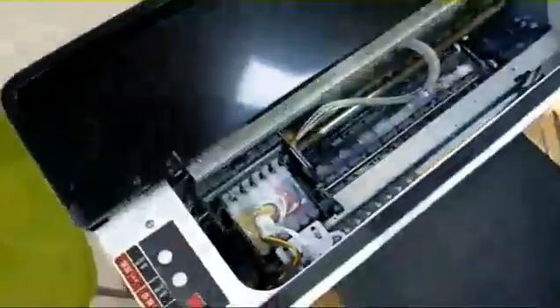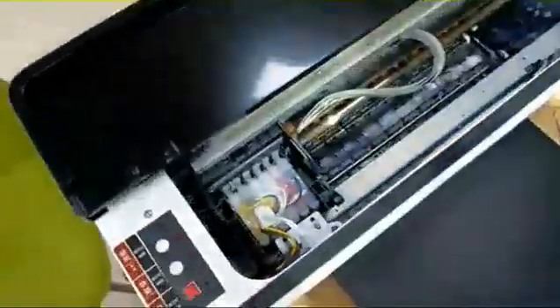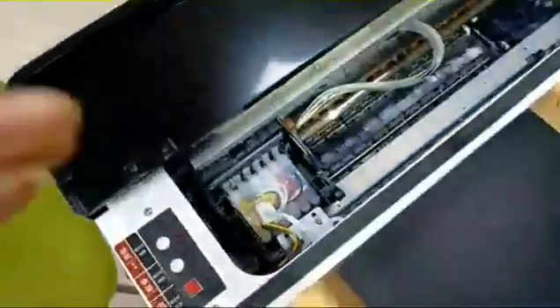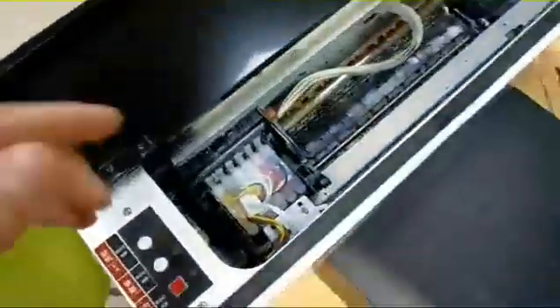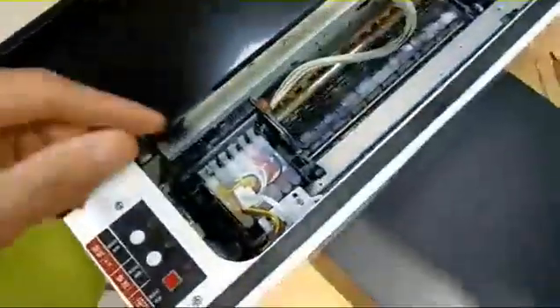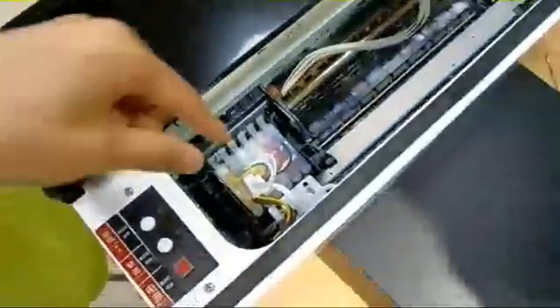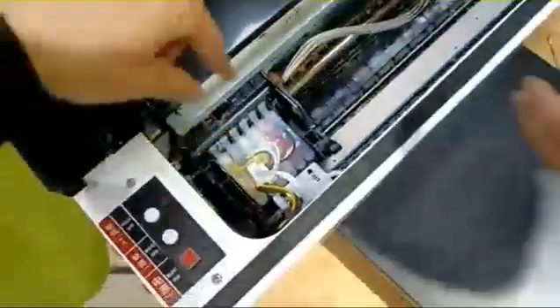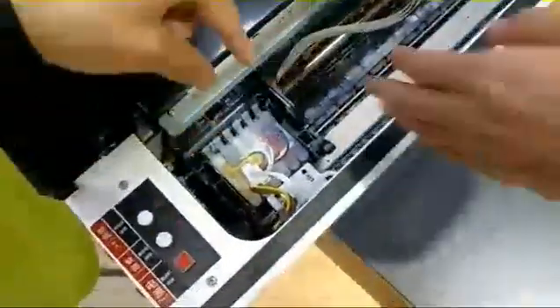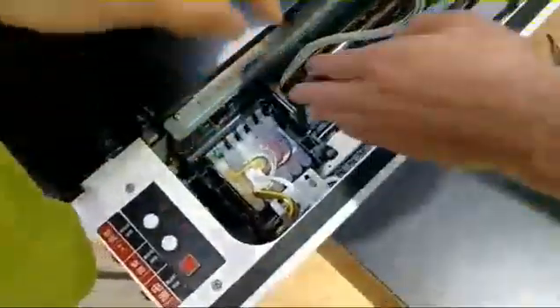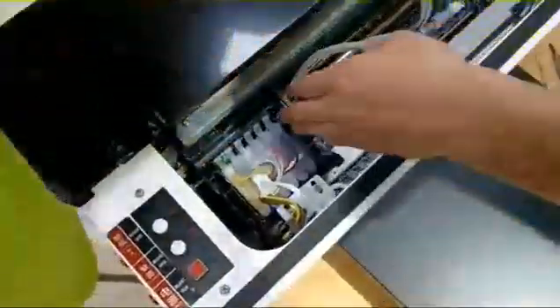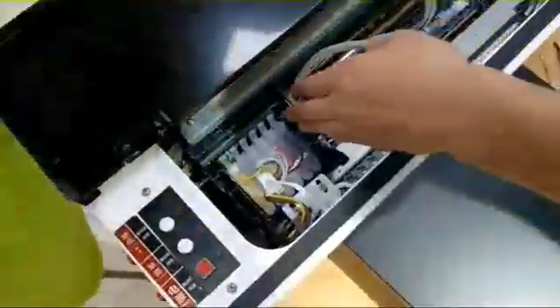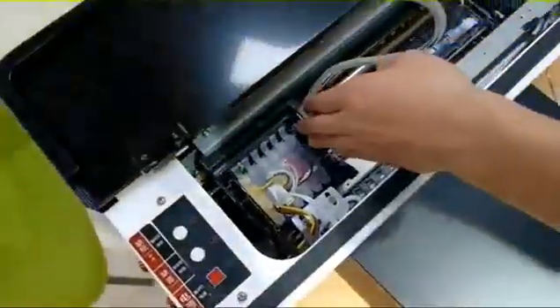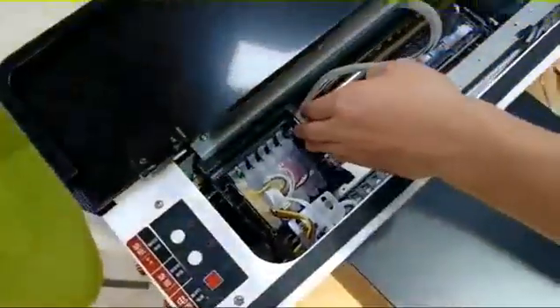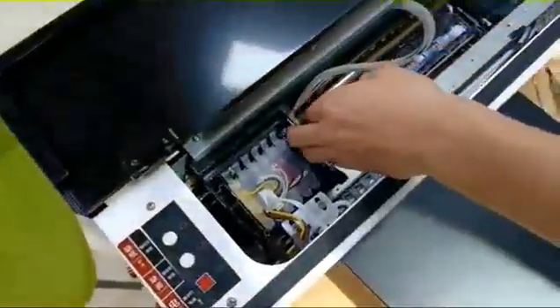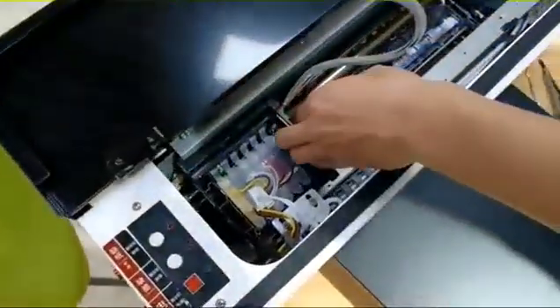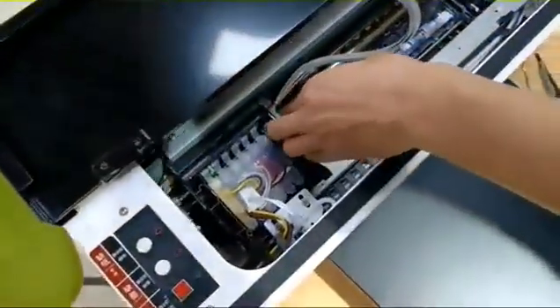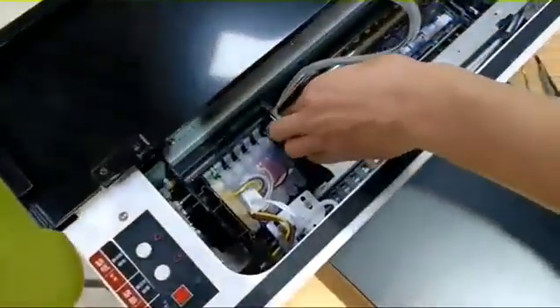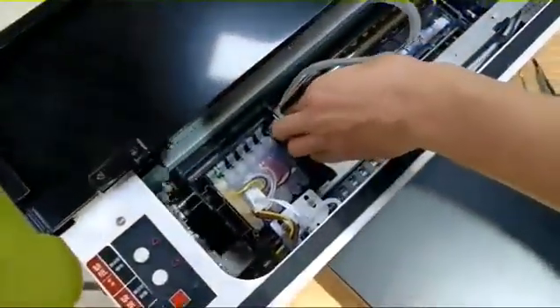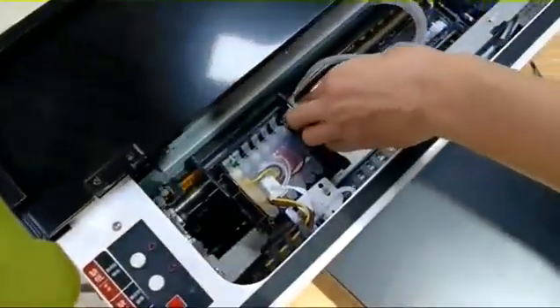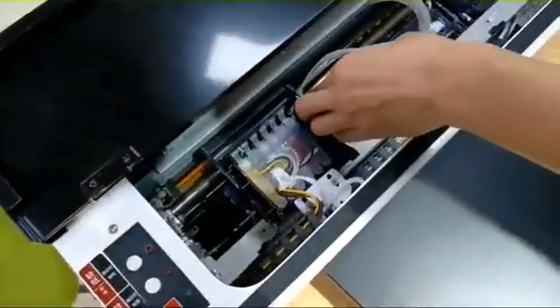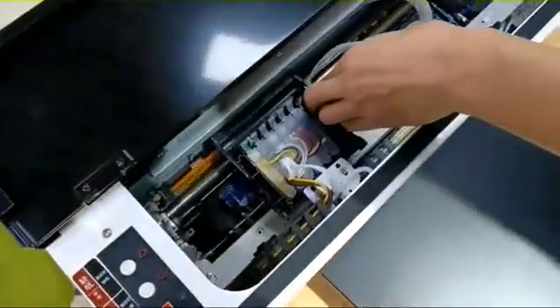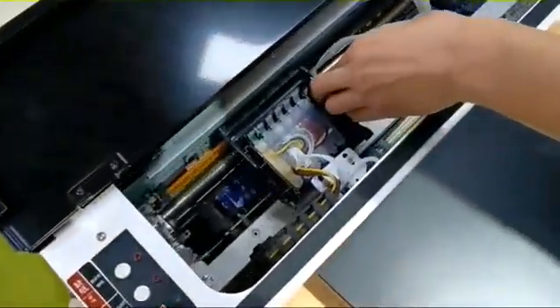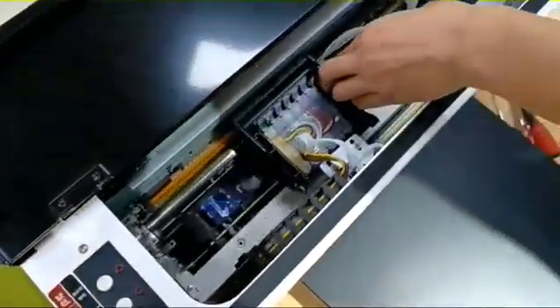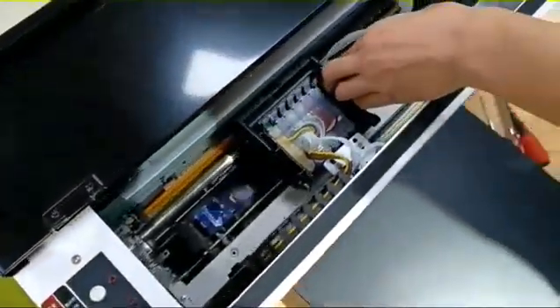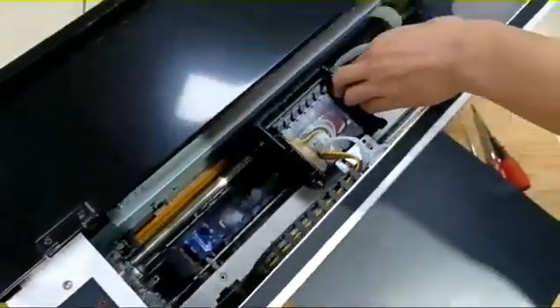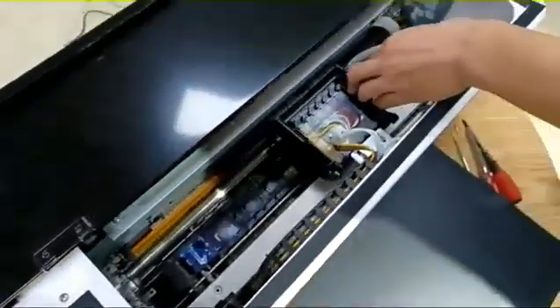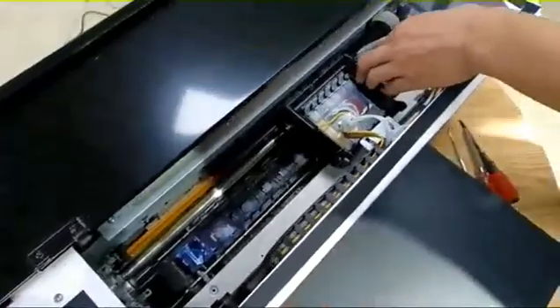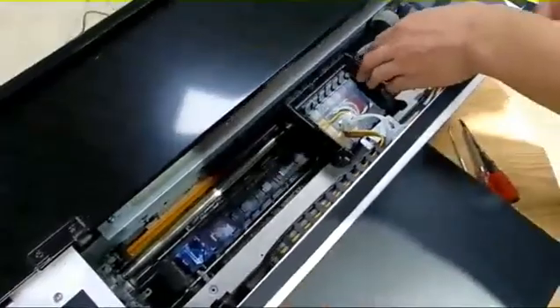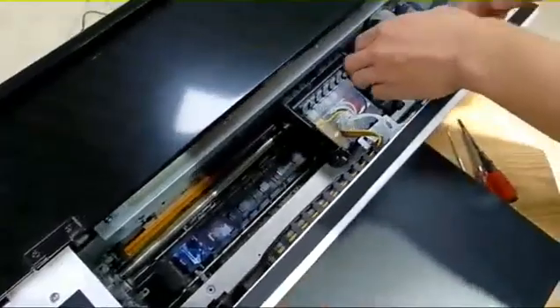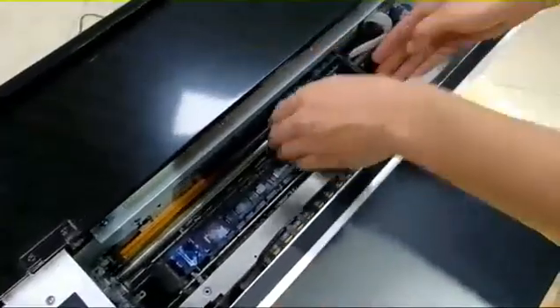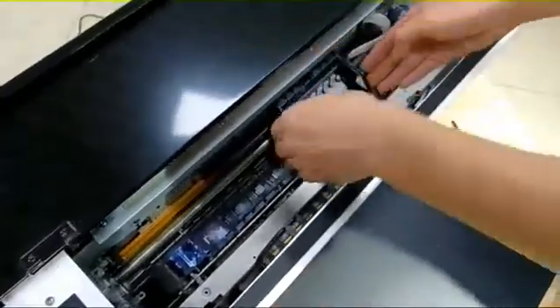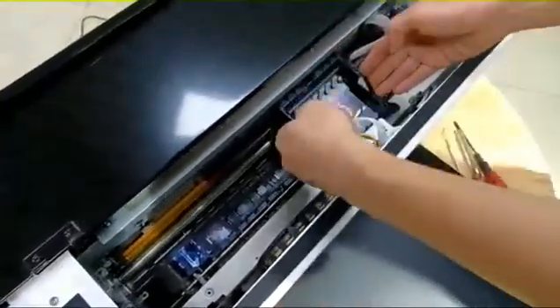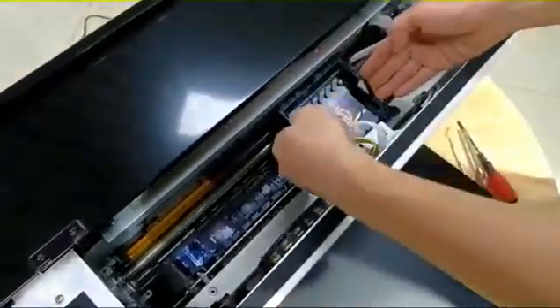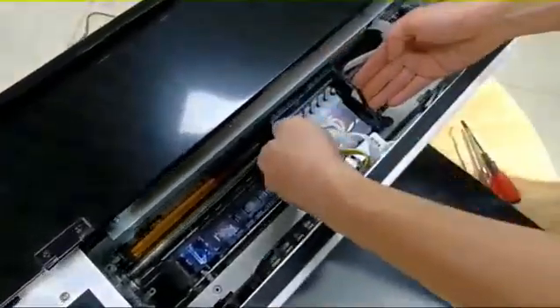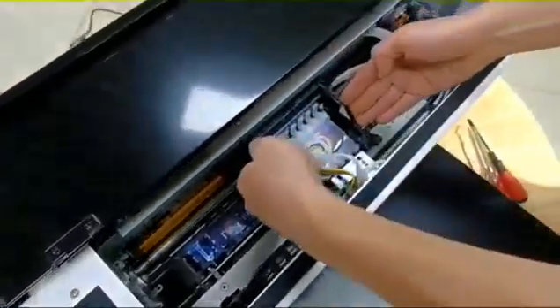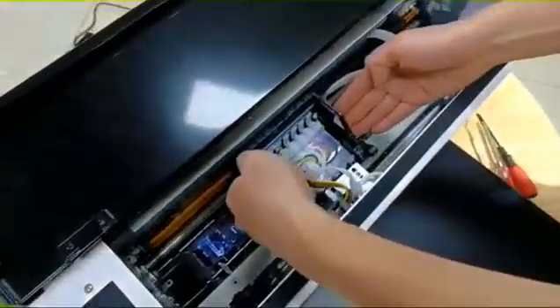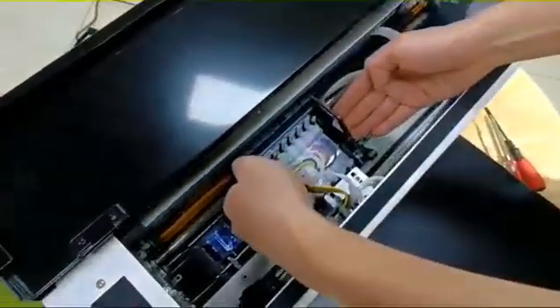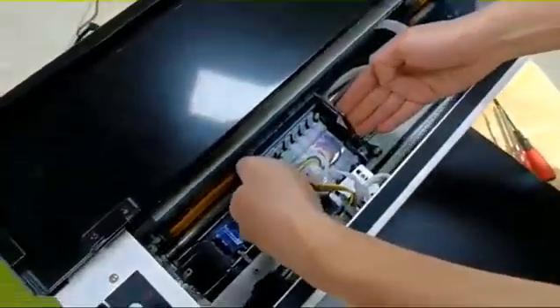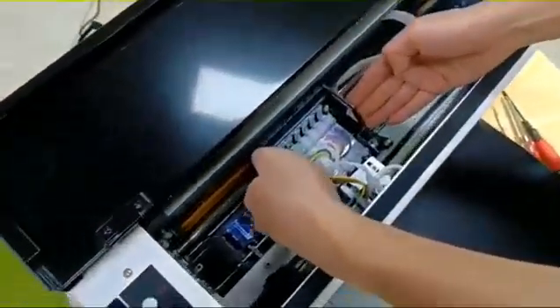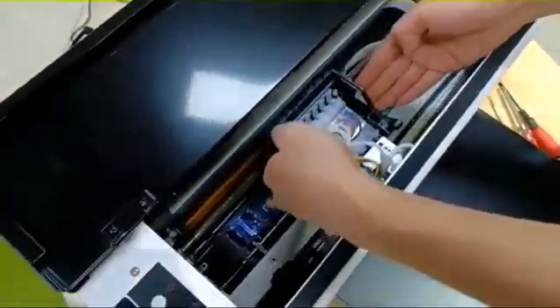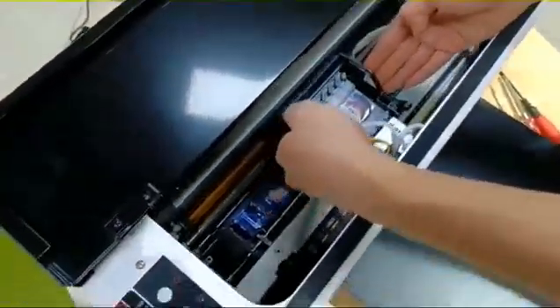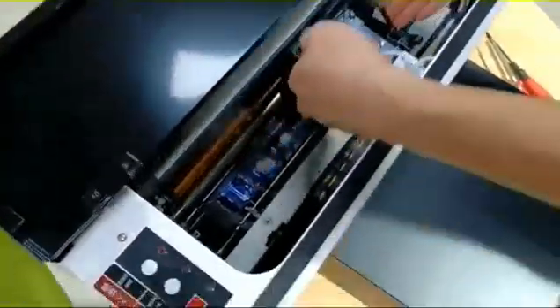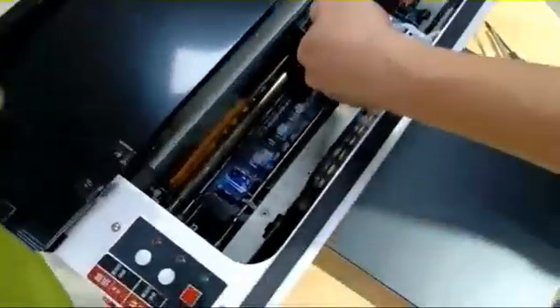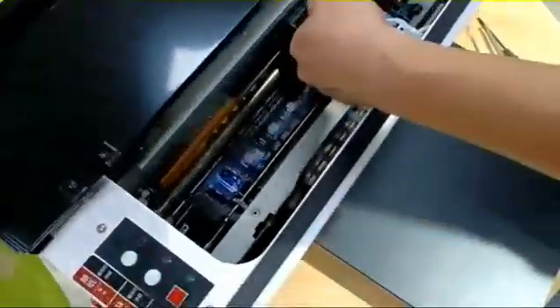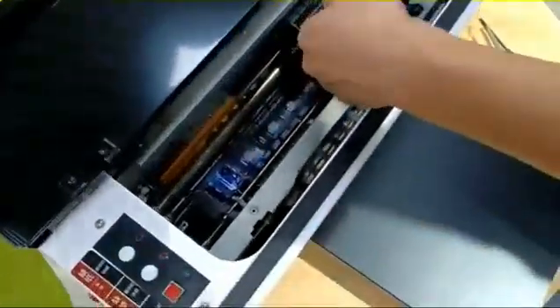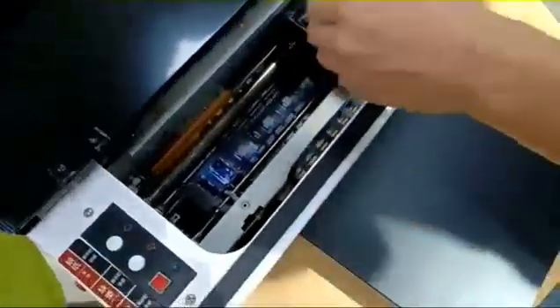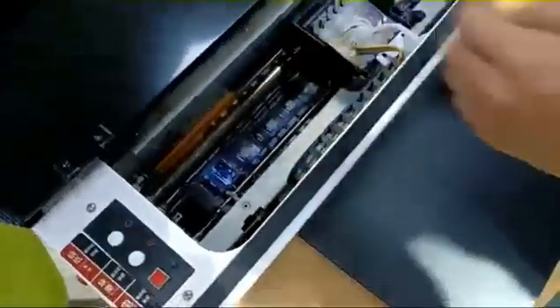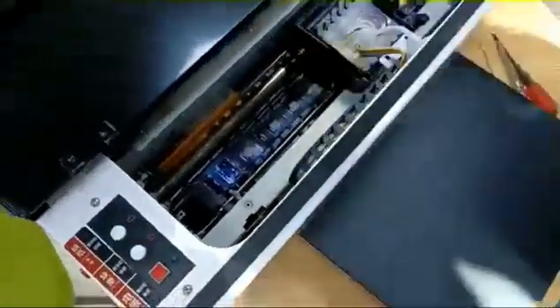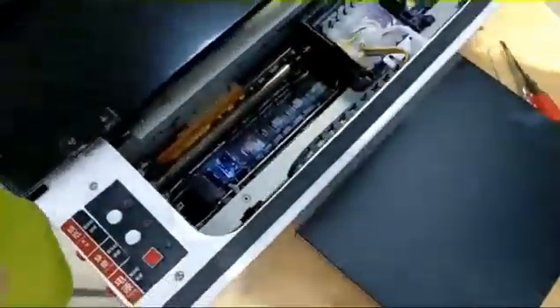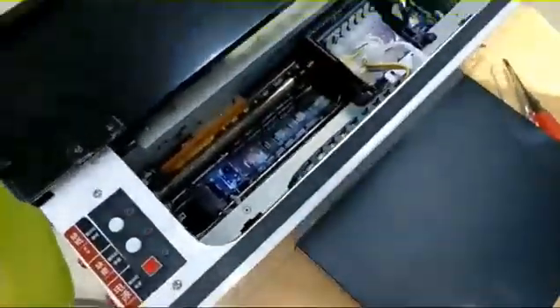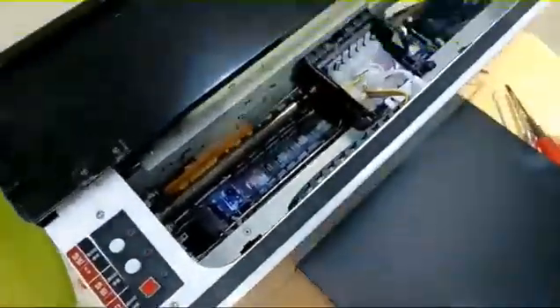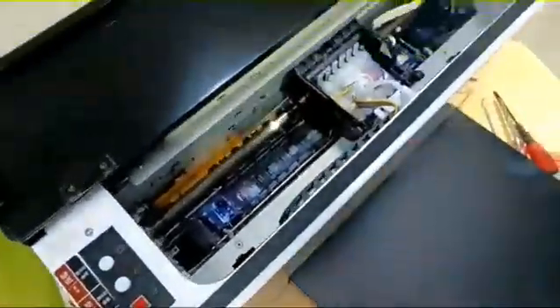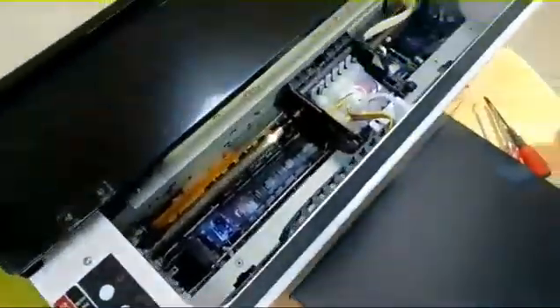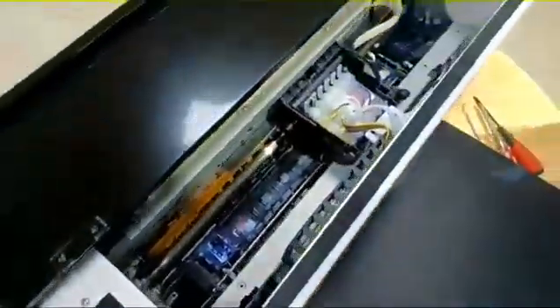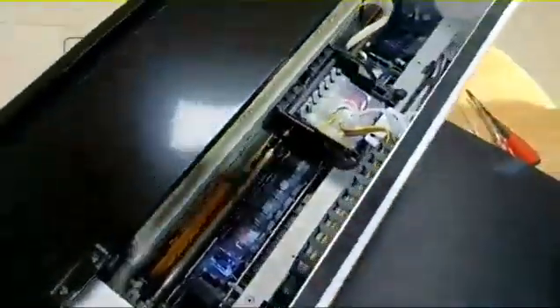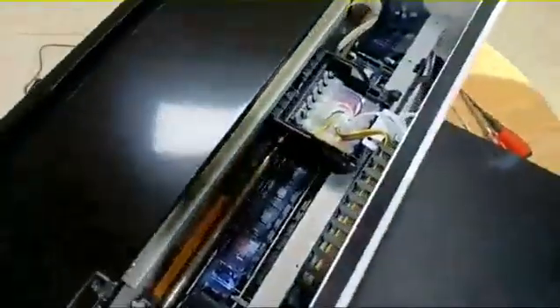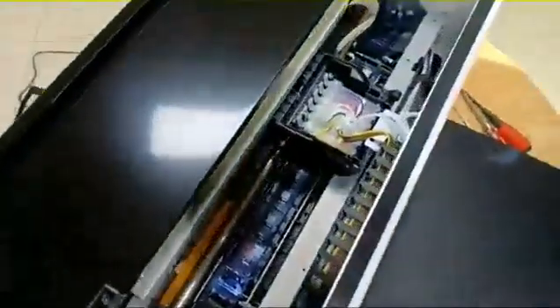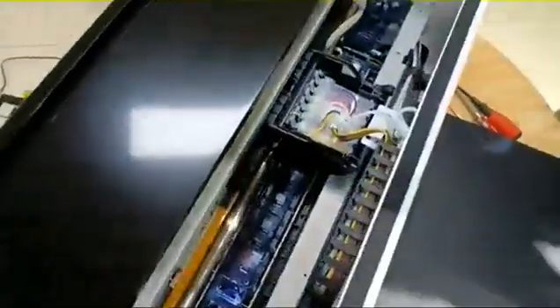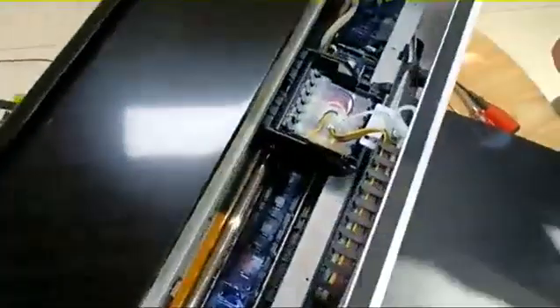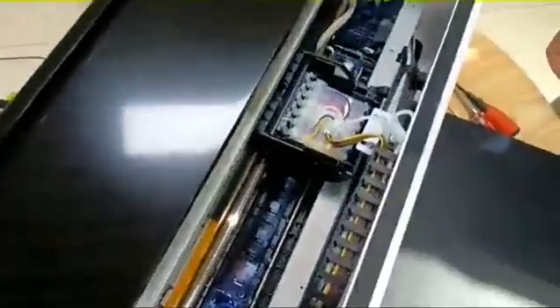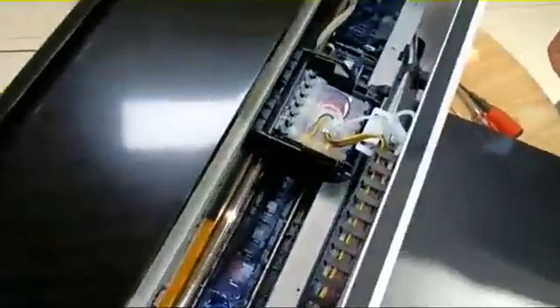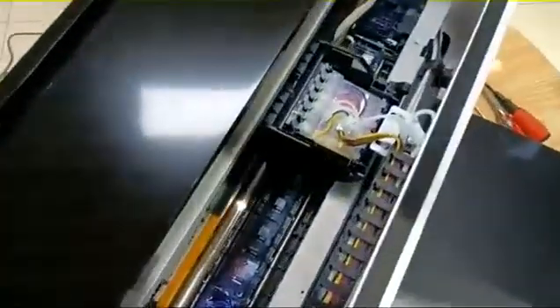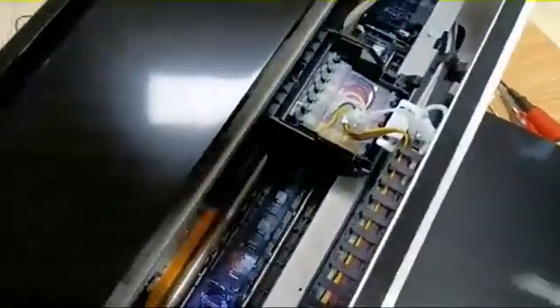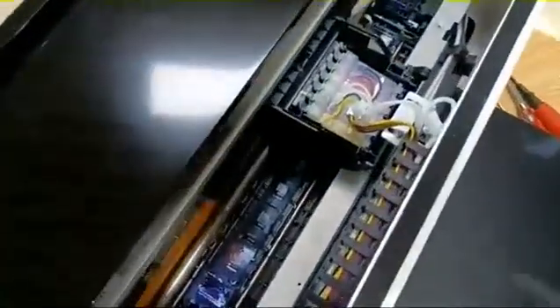Then you can use your hand to move the print head. Now let's start changing the damper and print head.